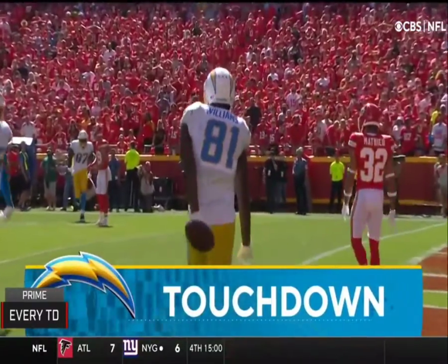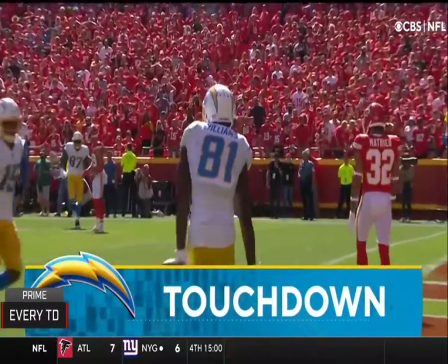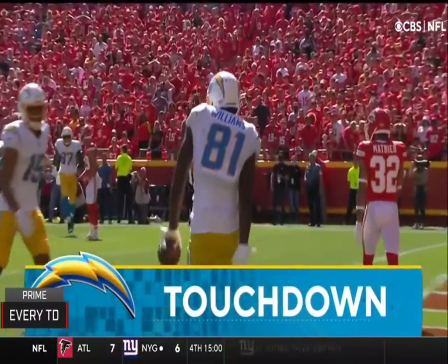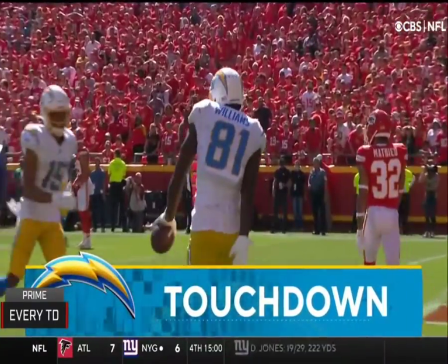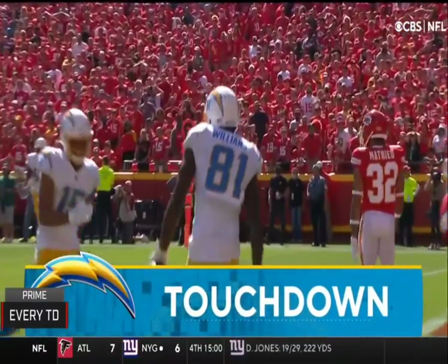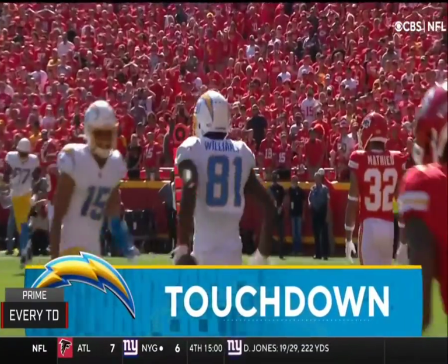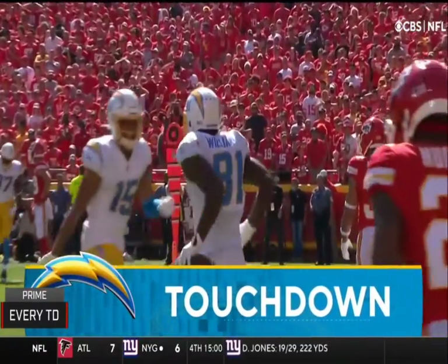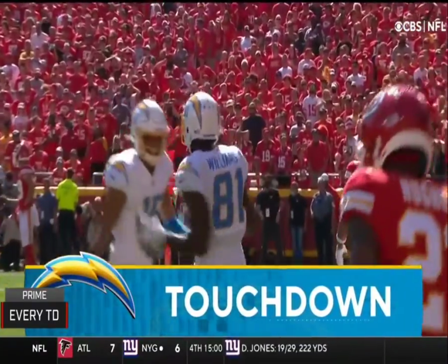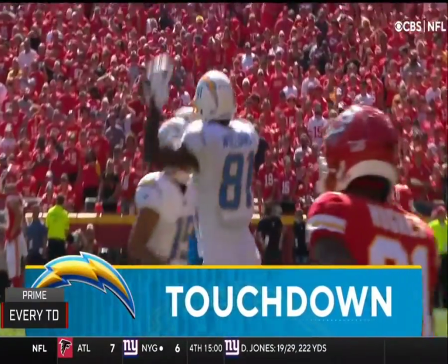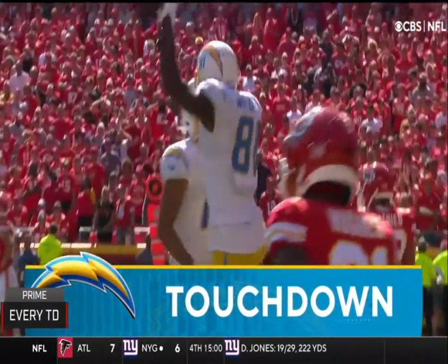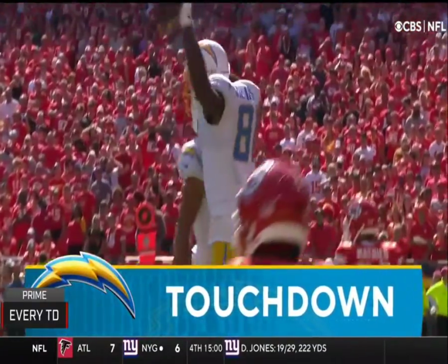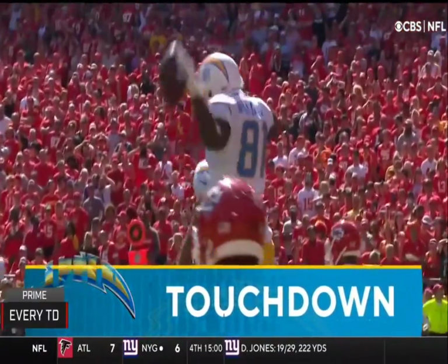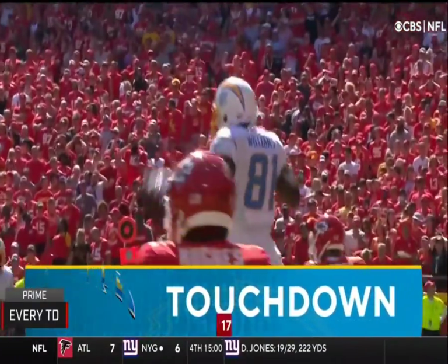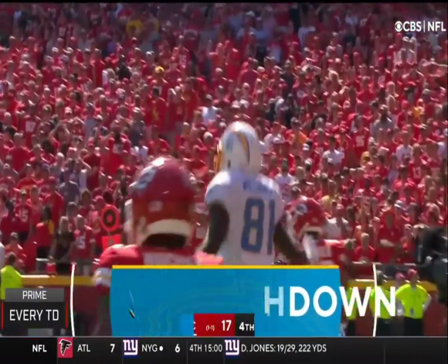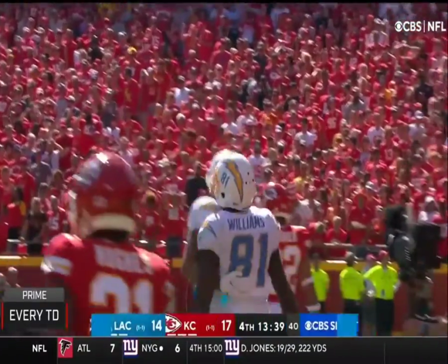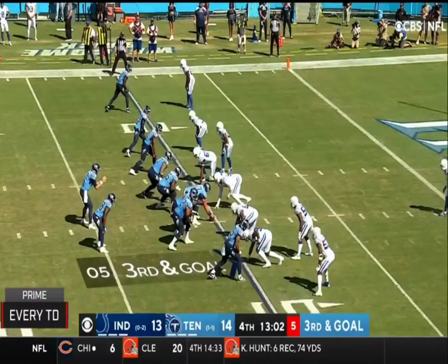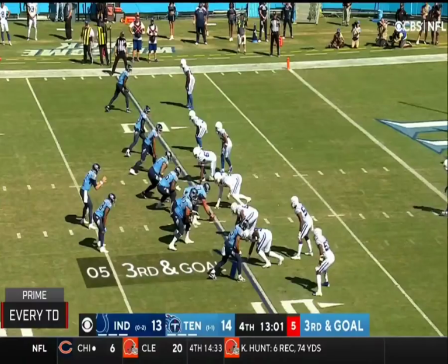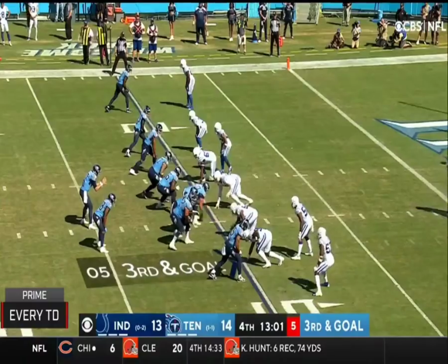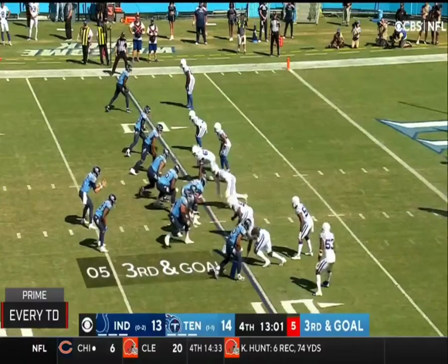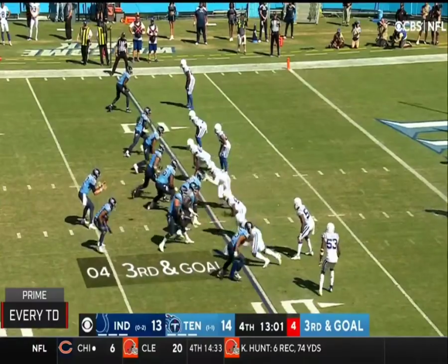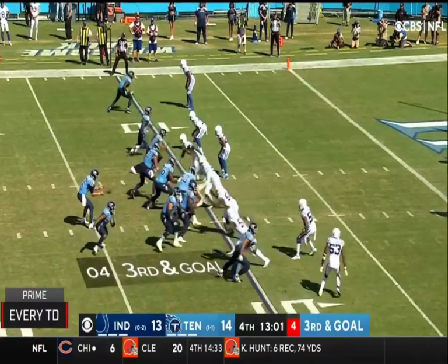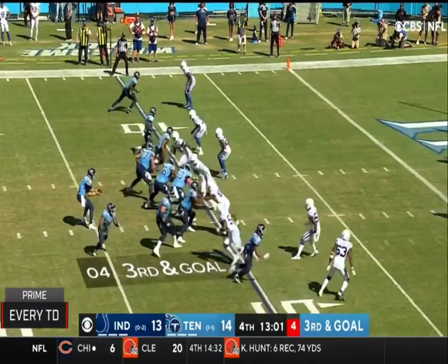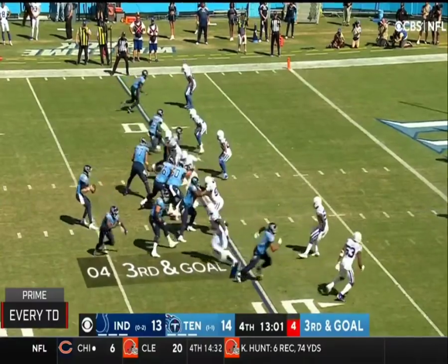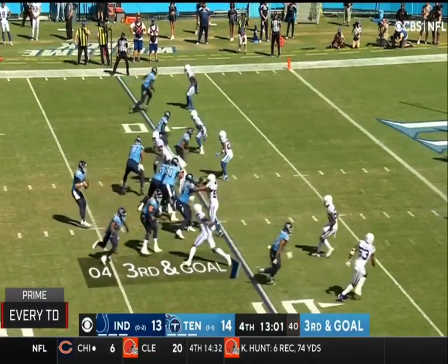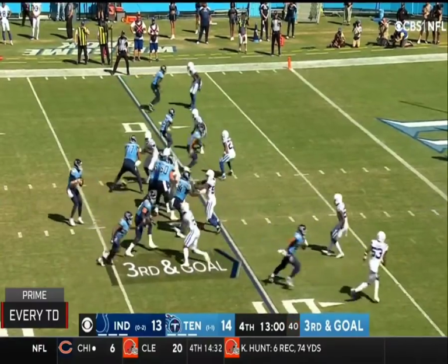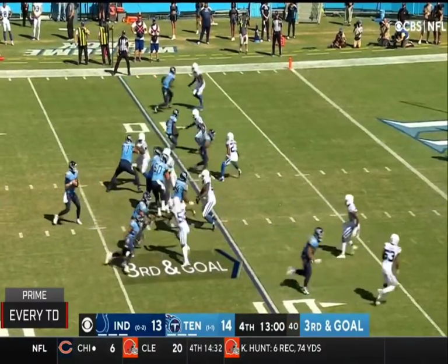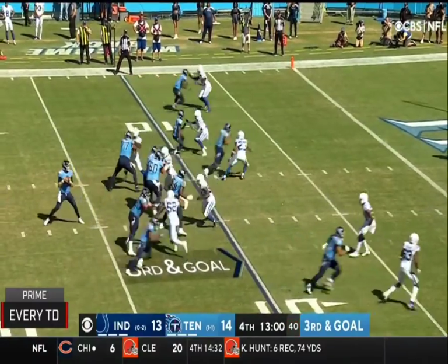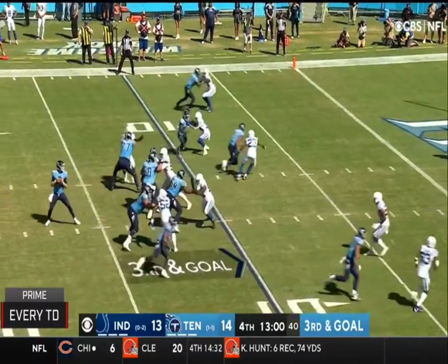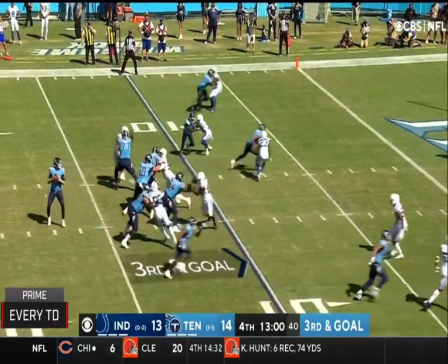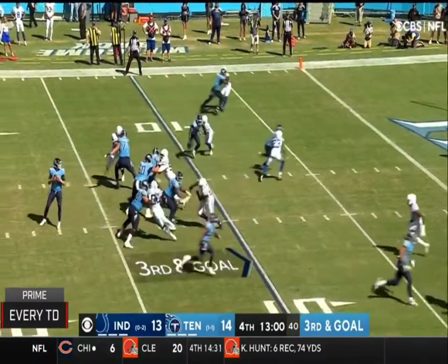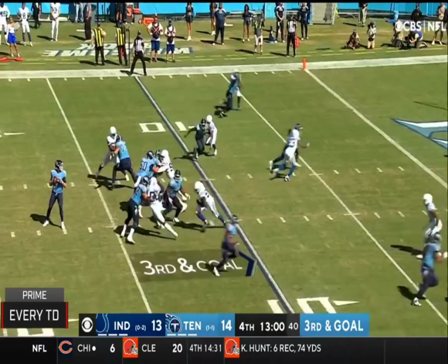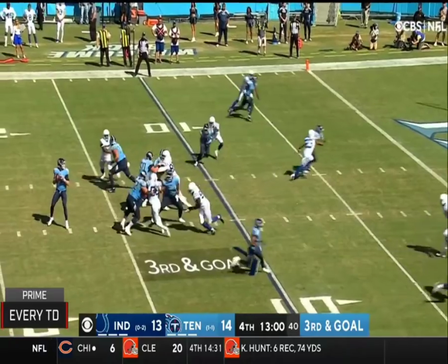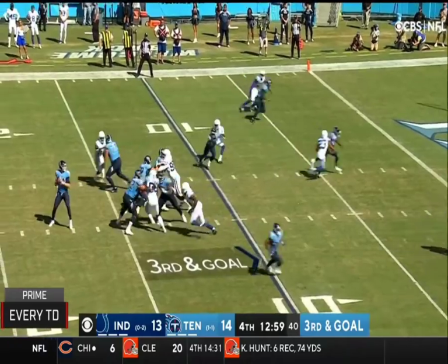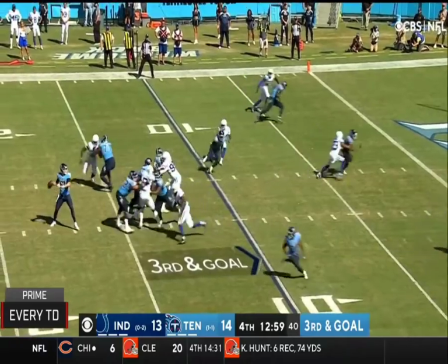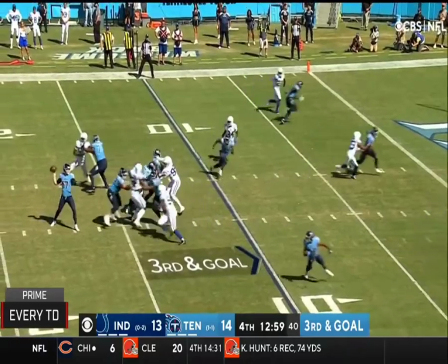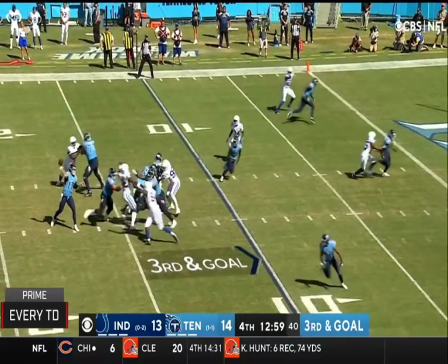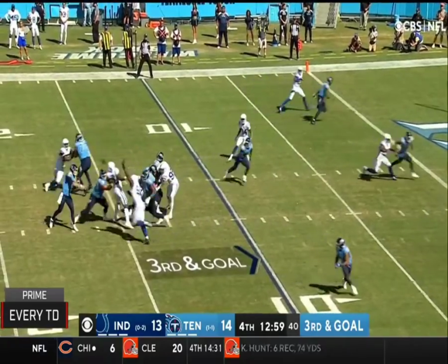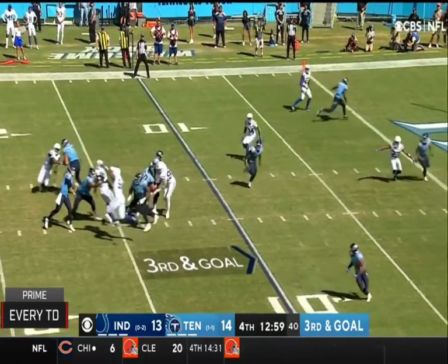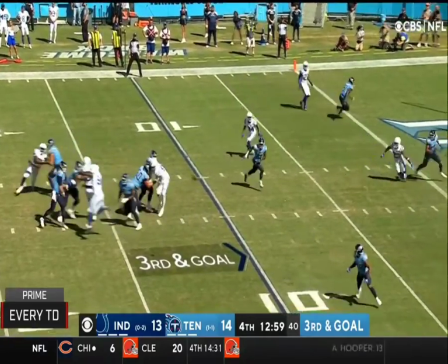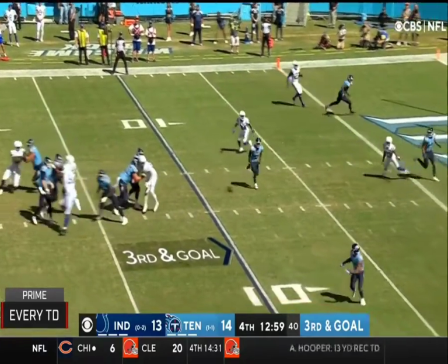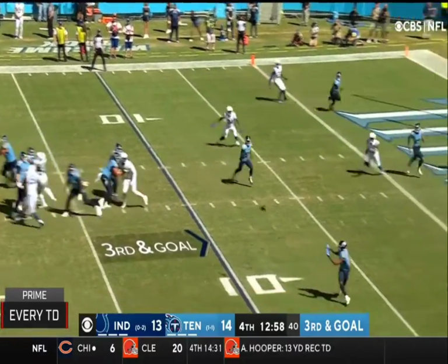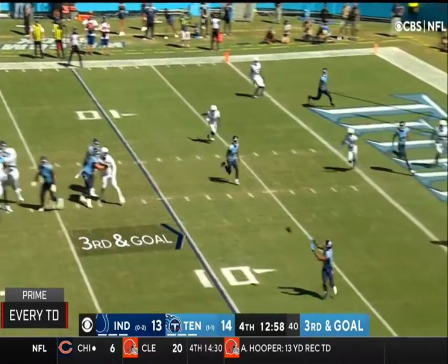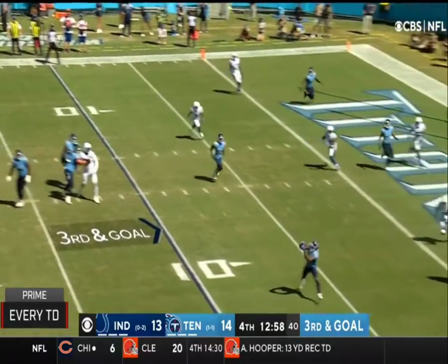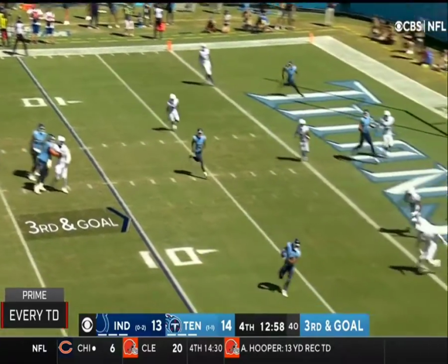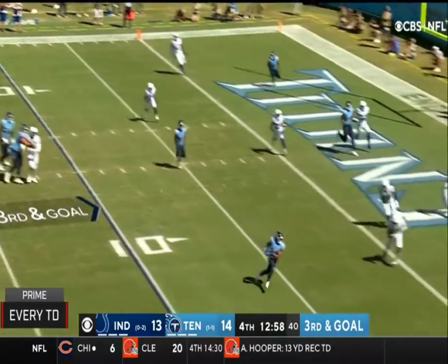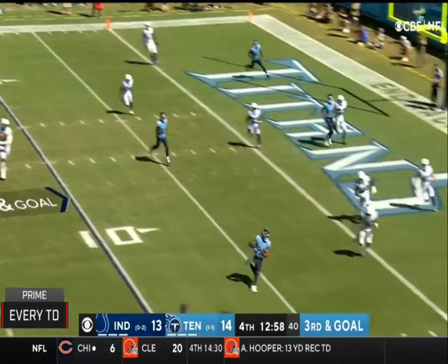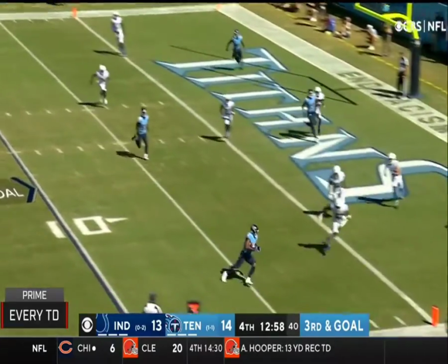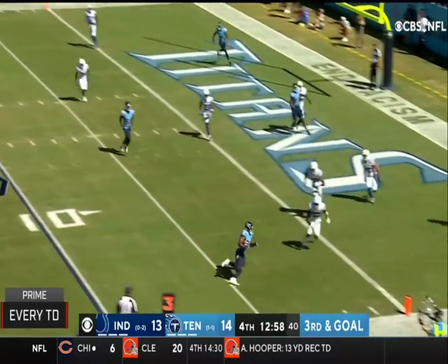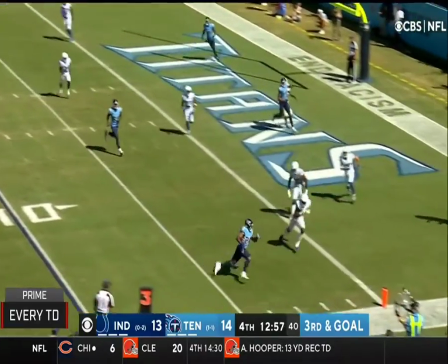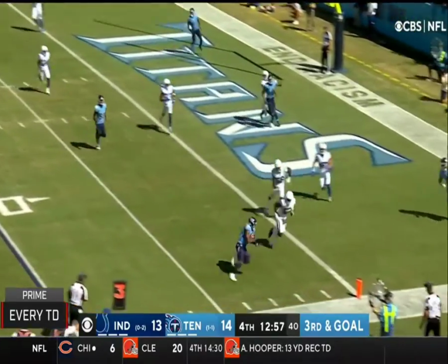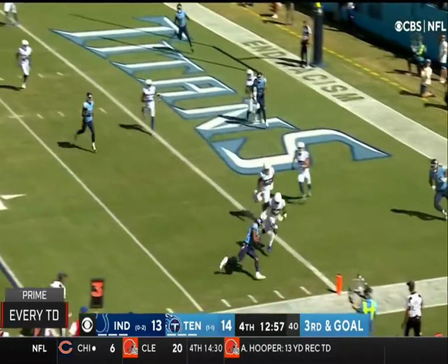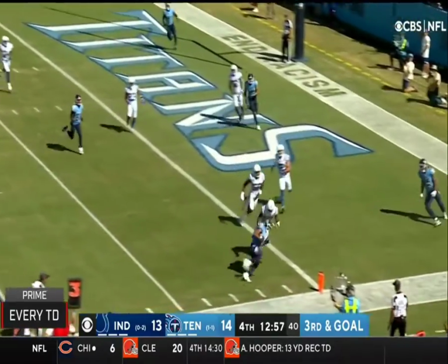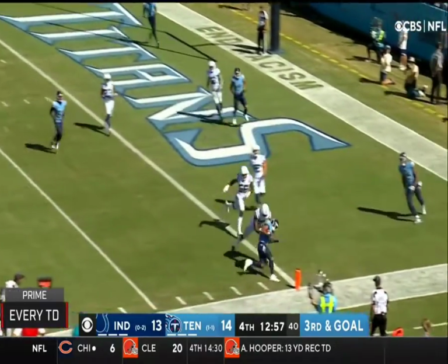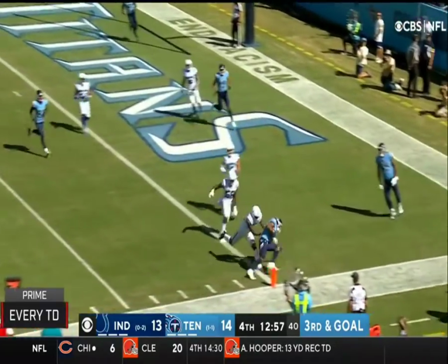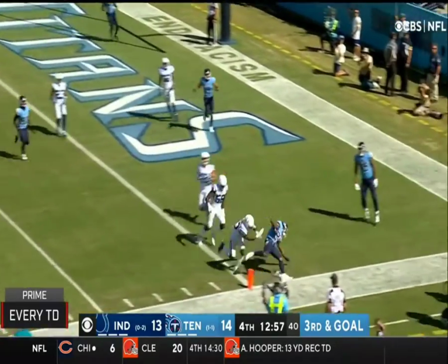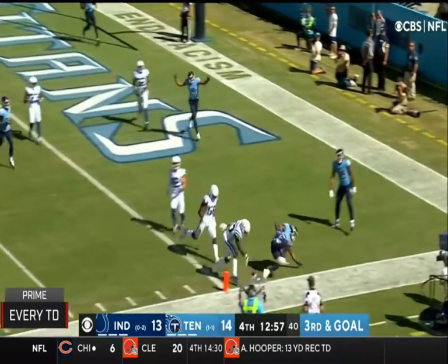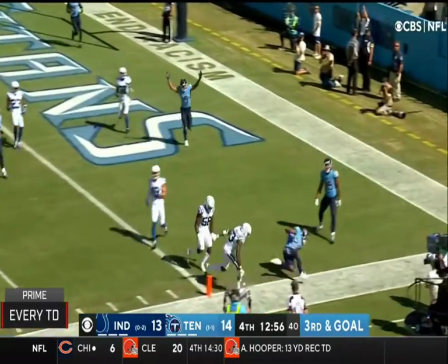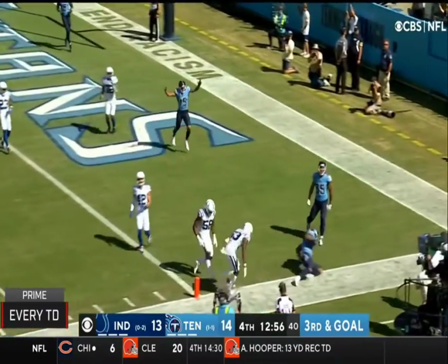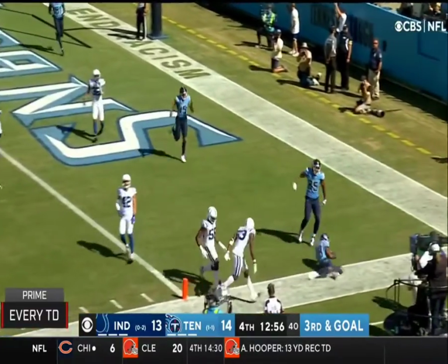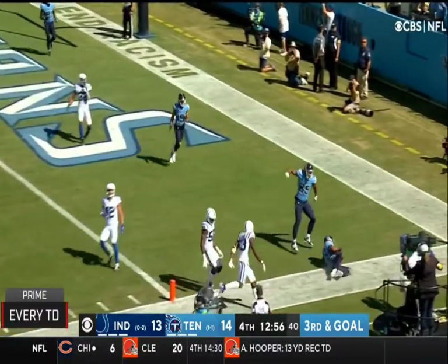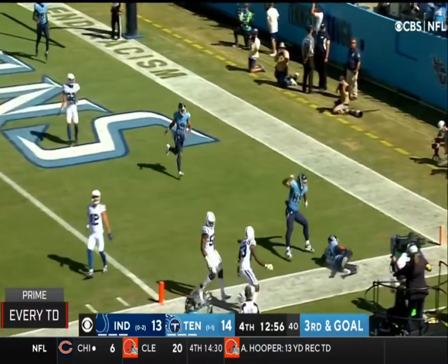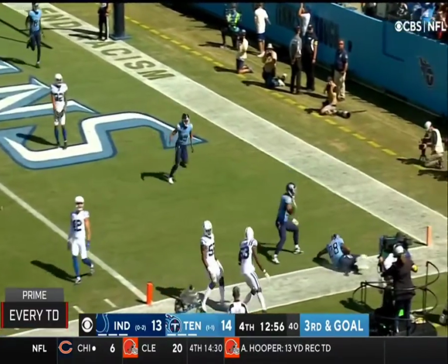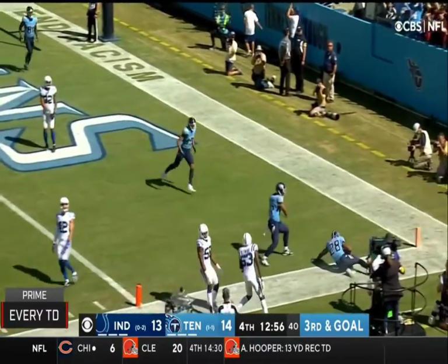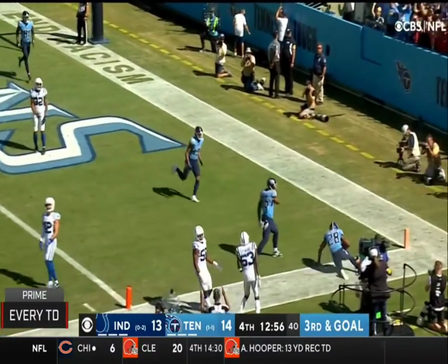Mike Williams. Third and goal, Tannehill fires — McNichols got a step. Touchdown.